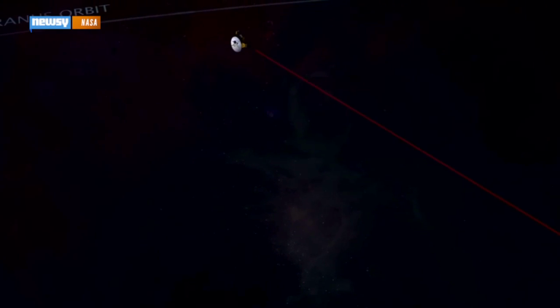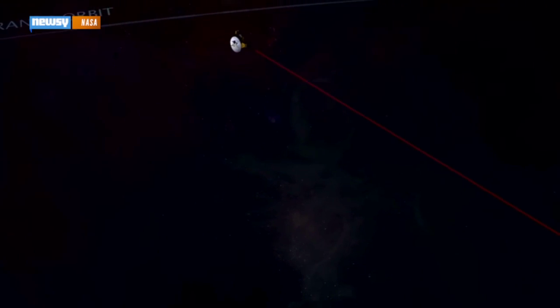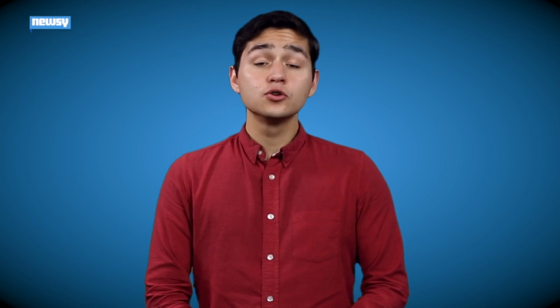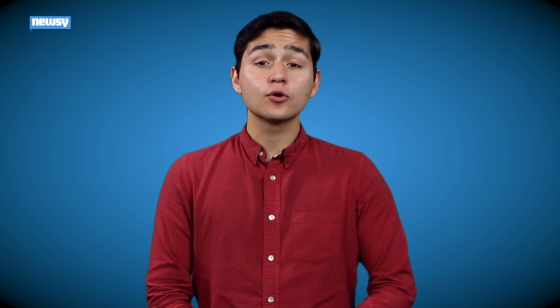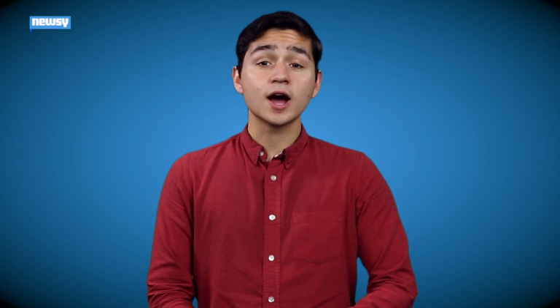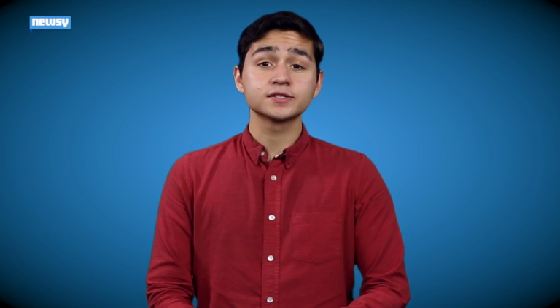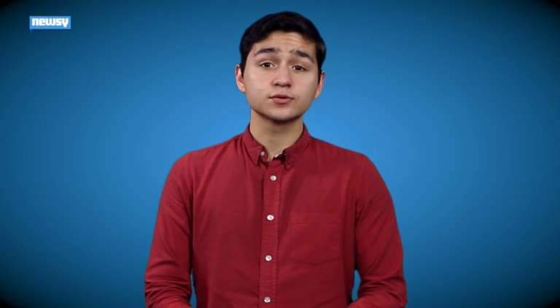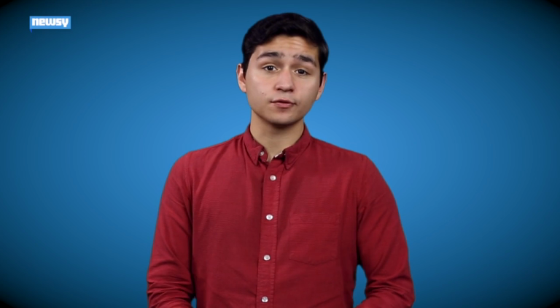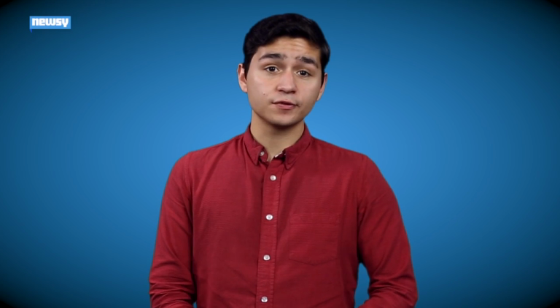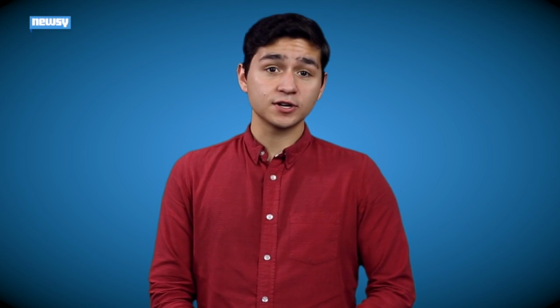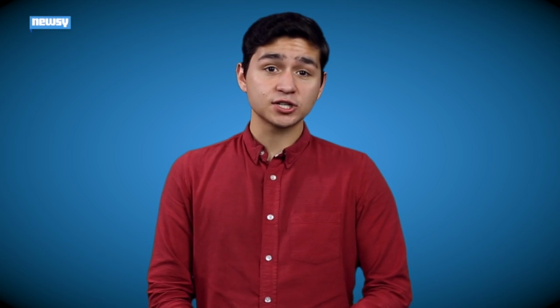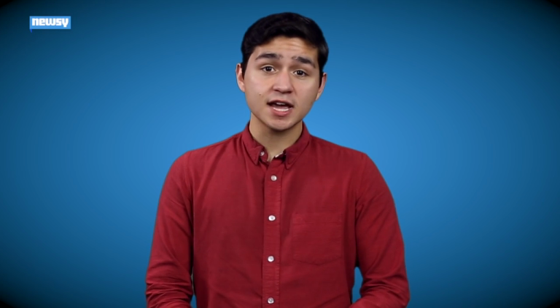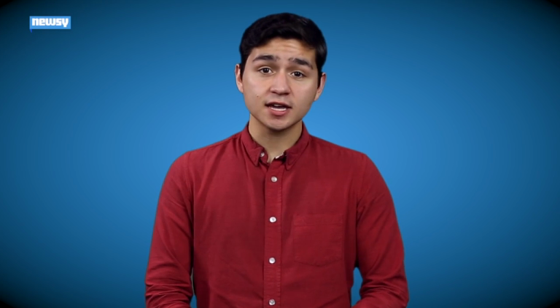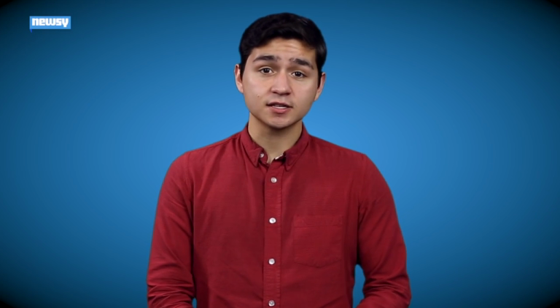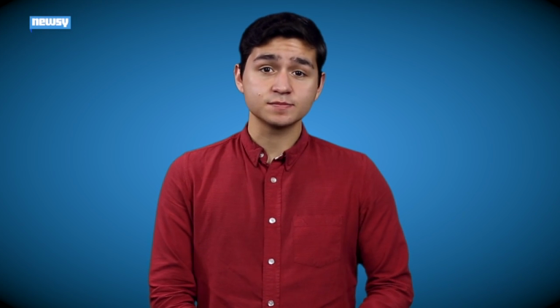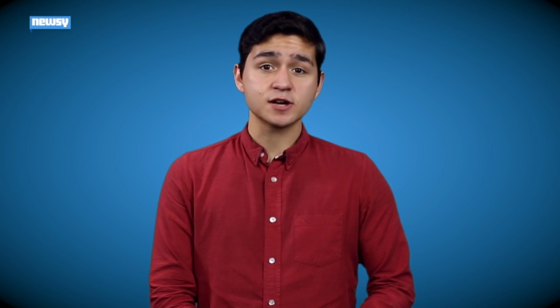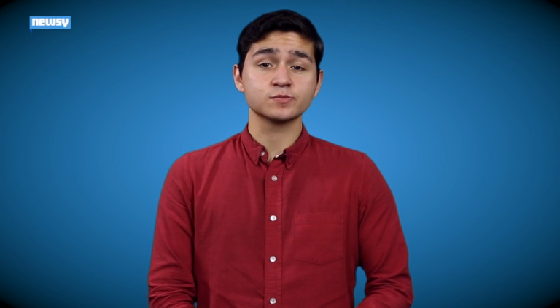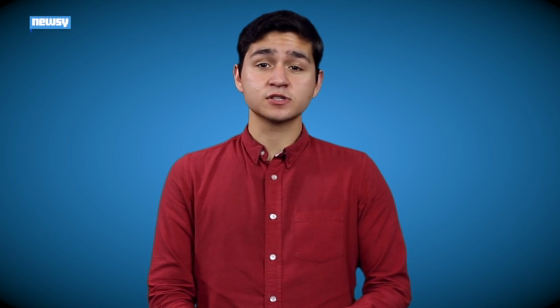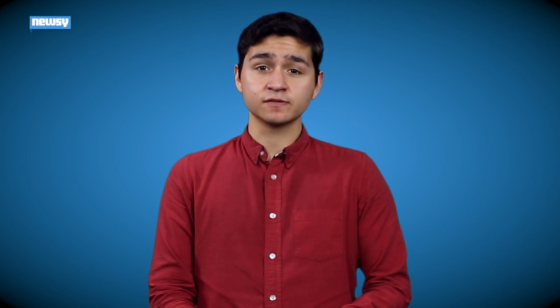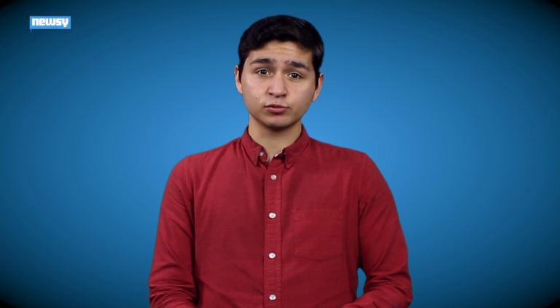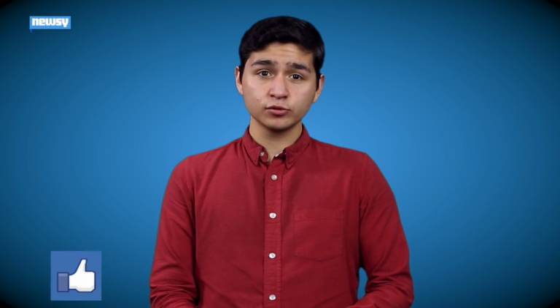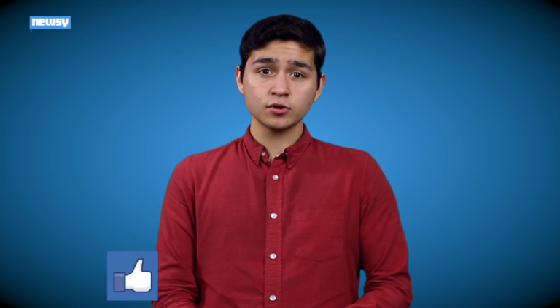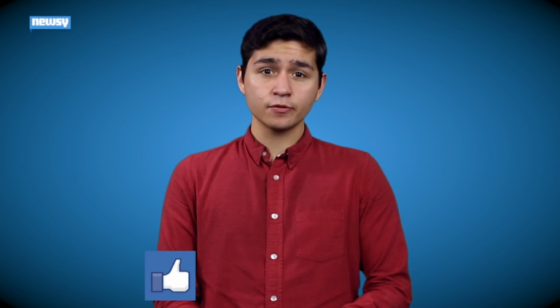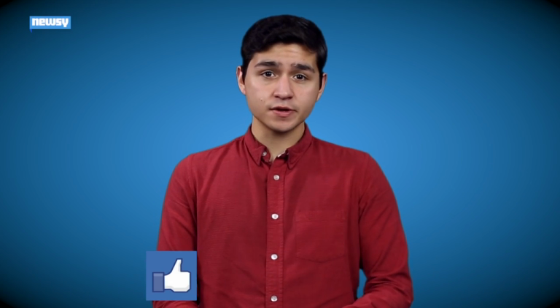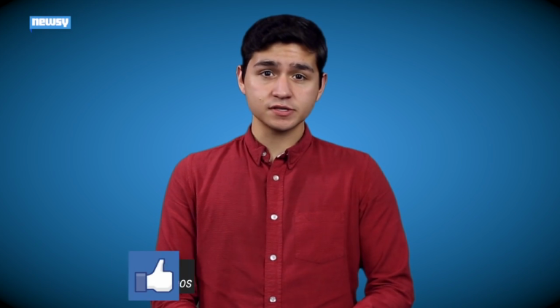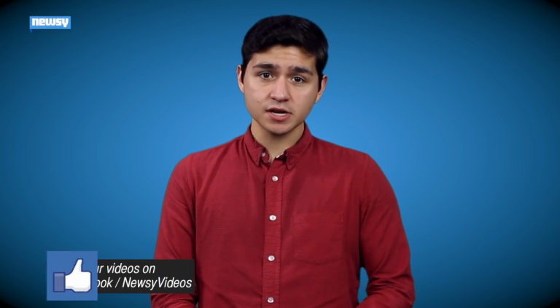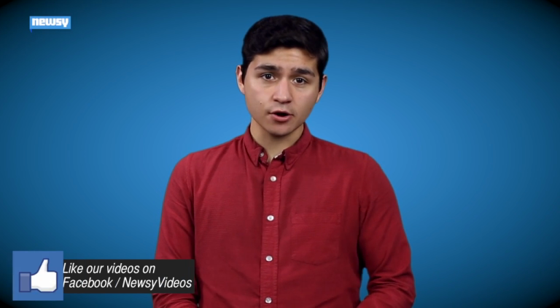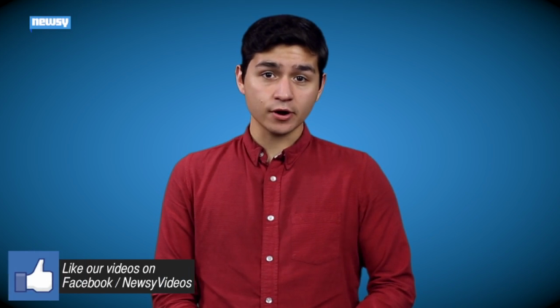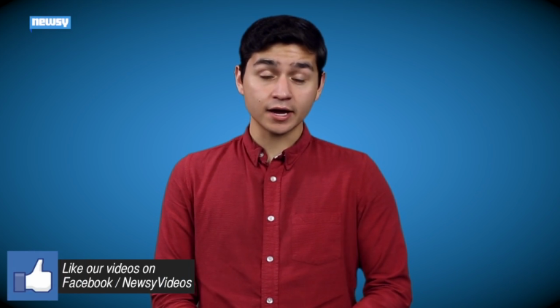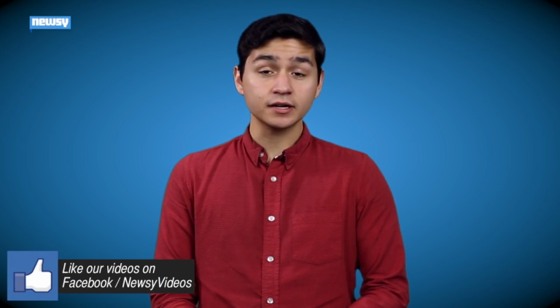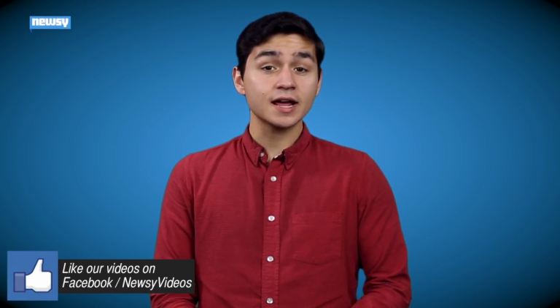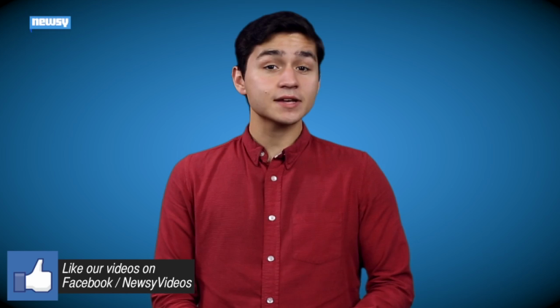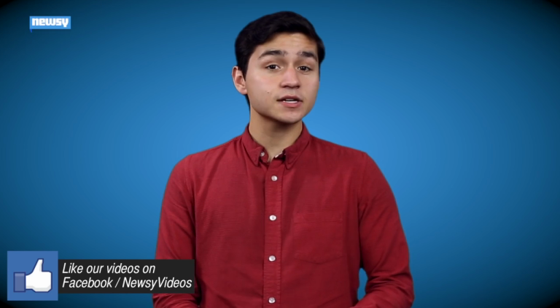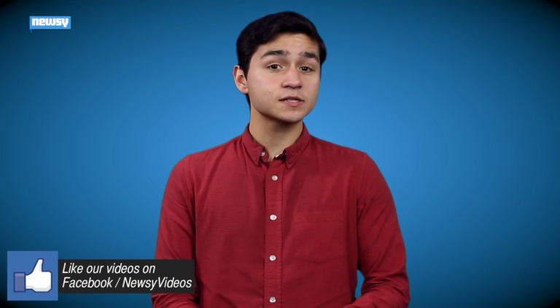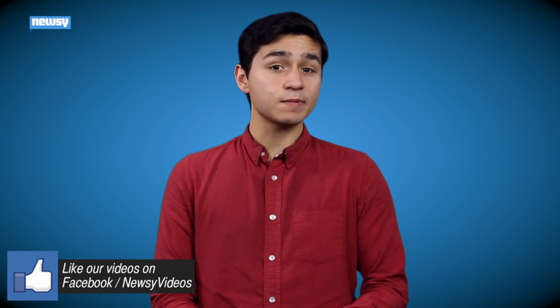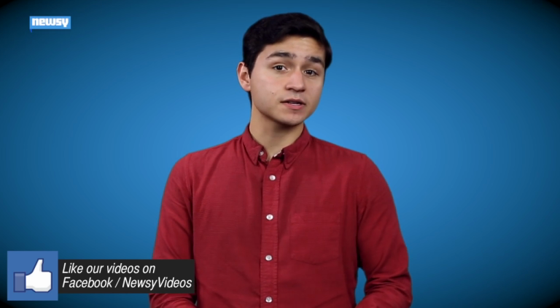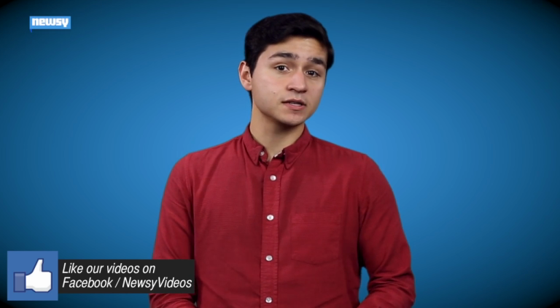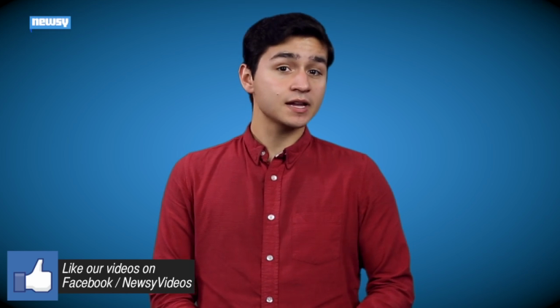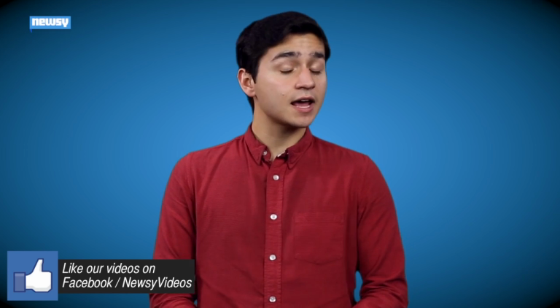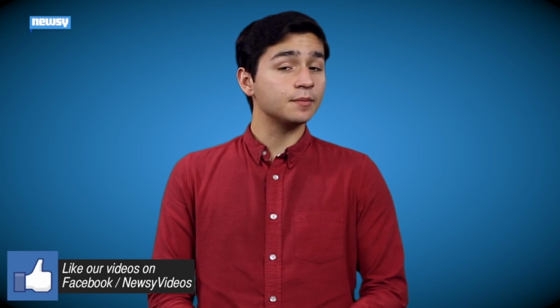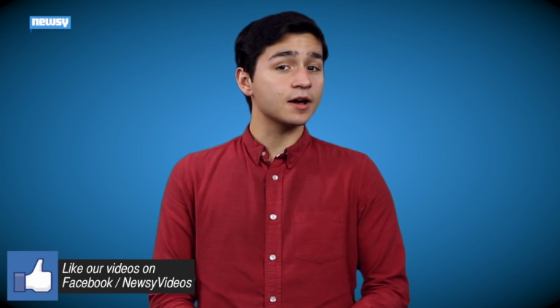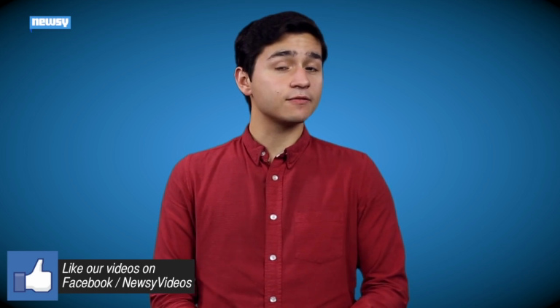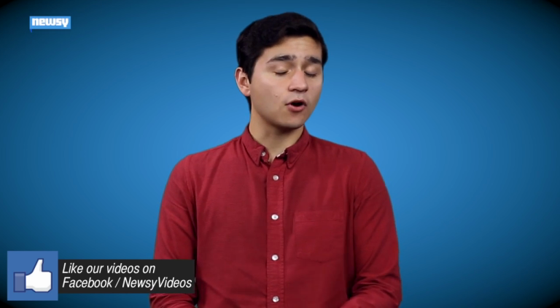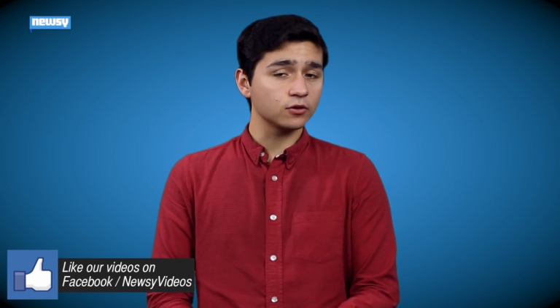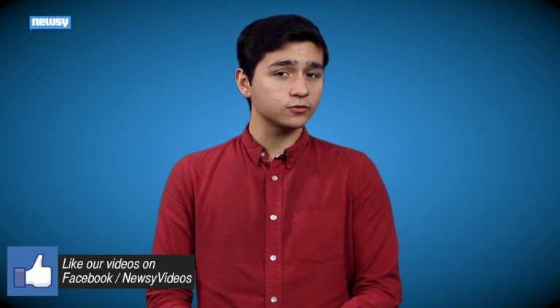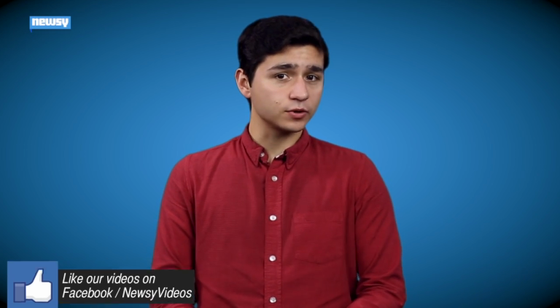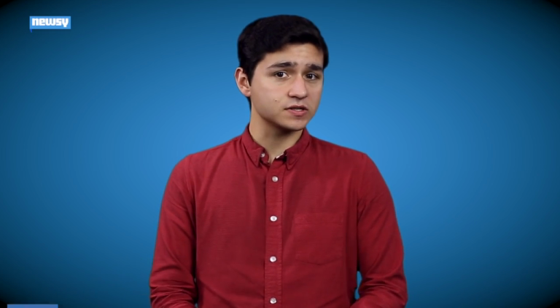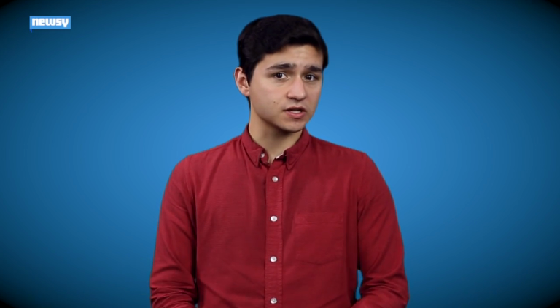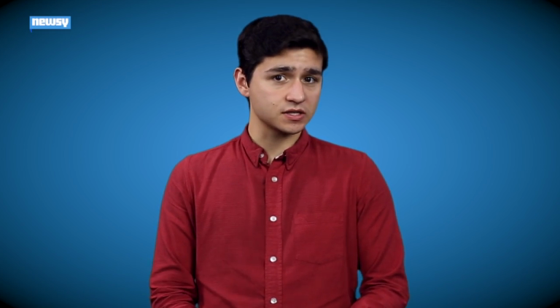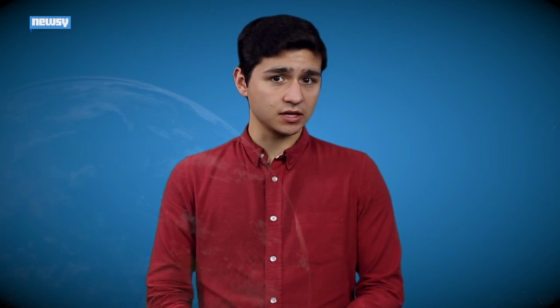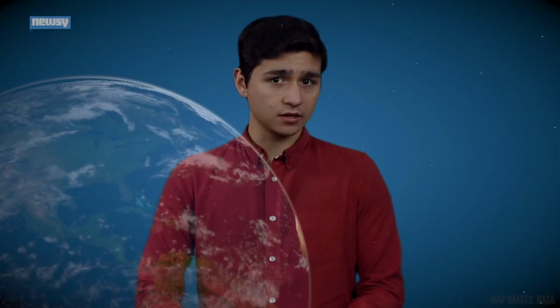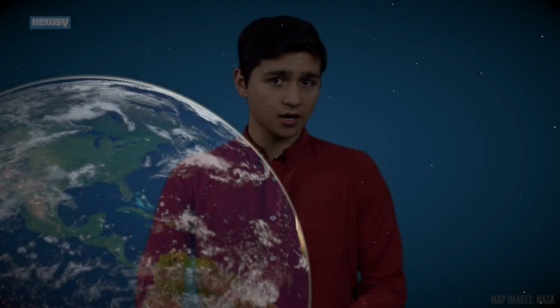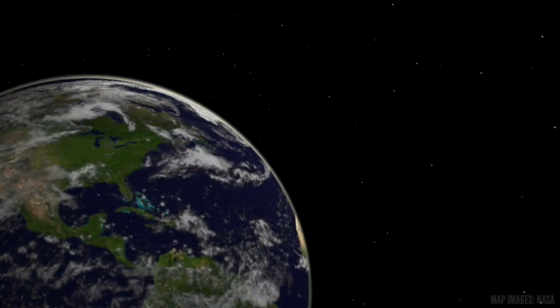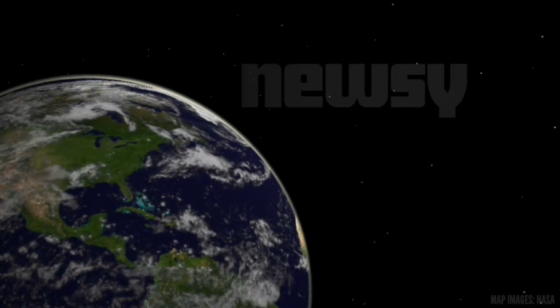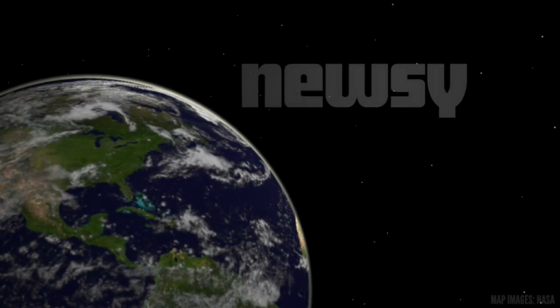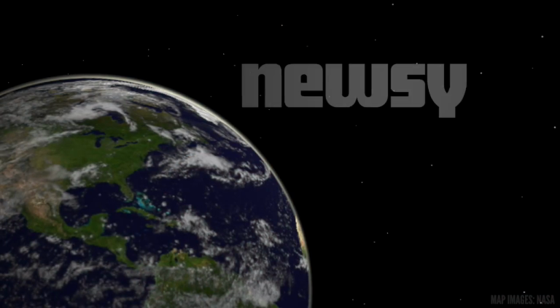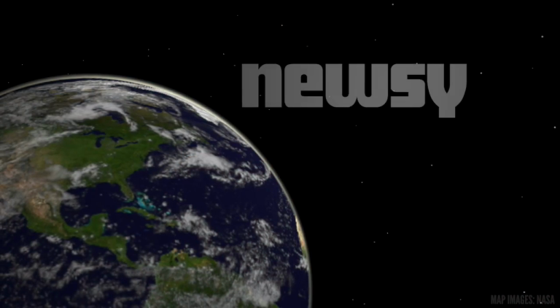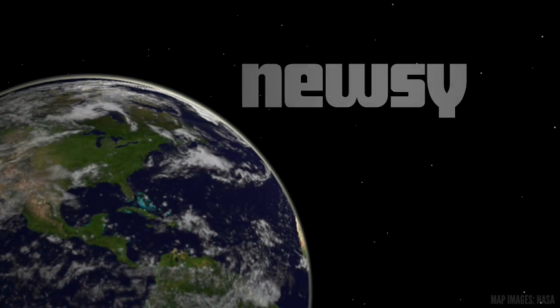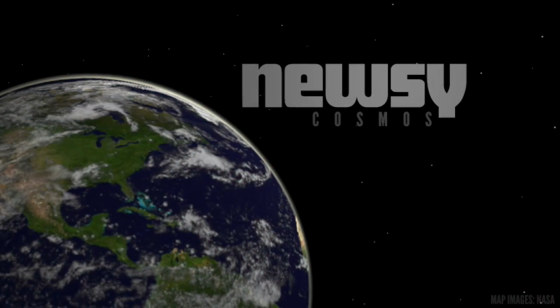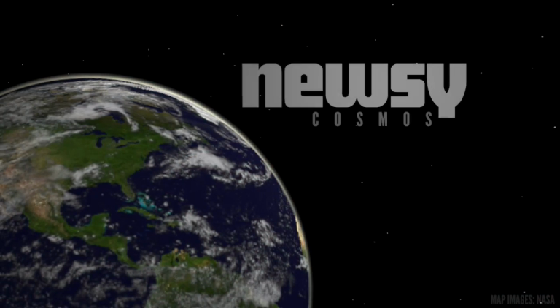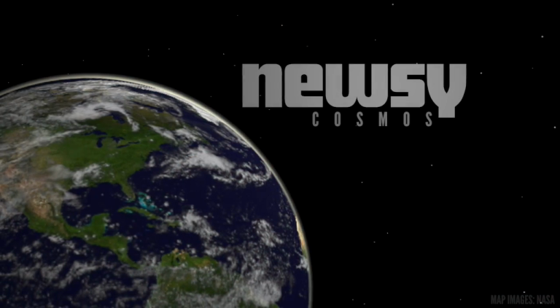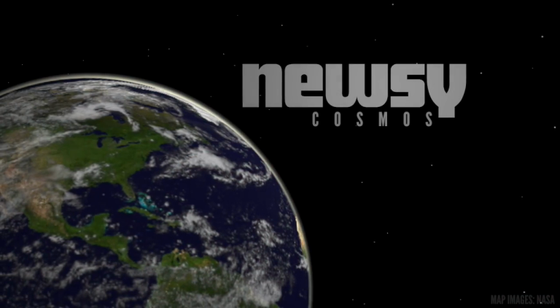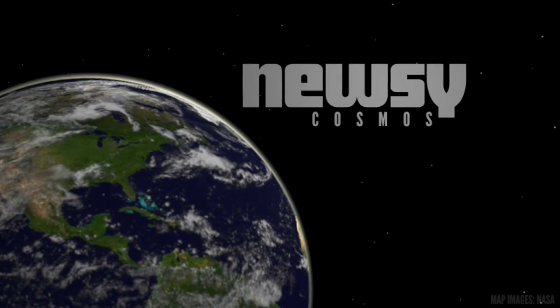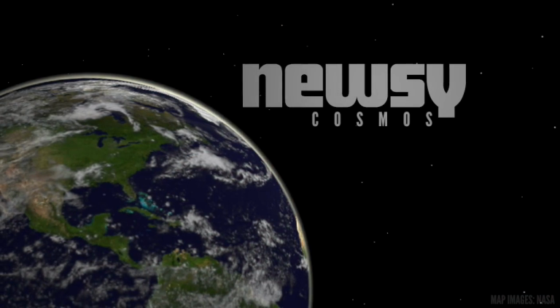New Horizons will finish taking its measurements of Pluto this year, and NASA expects the data by fall of 2016. For Newsy, I'm Sebastián Martínez.